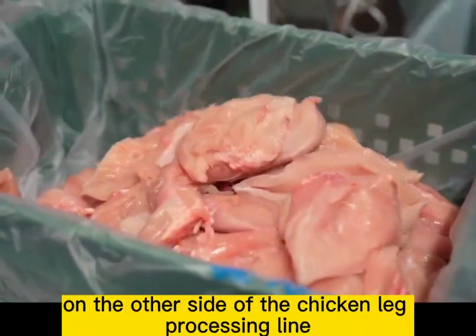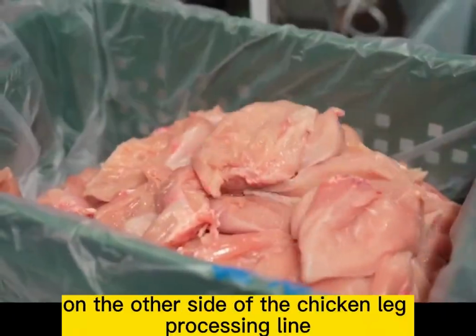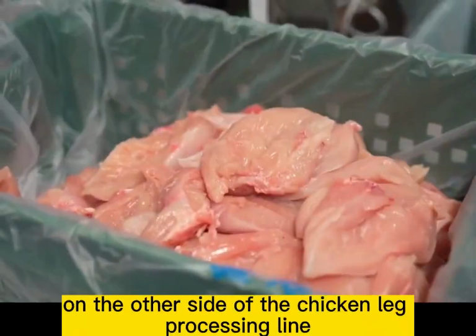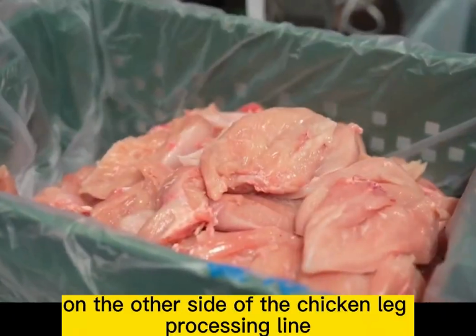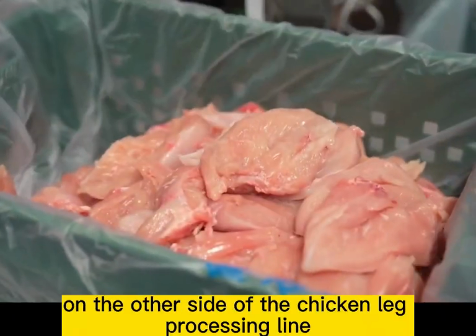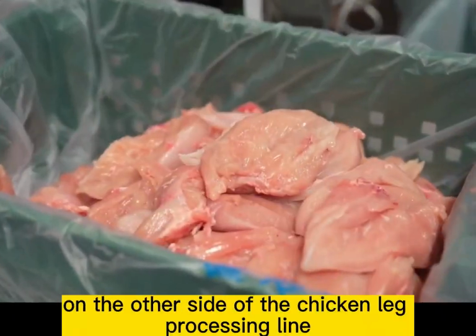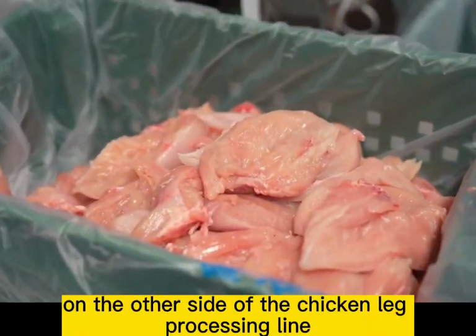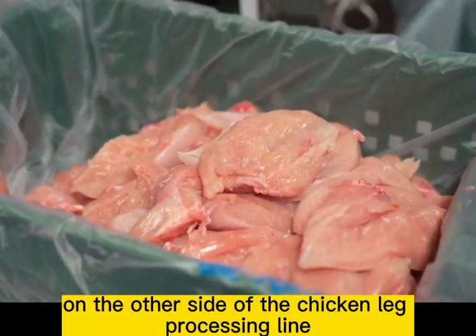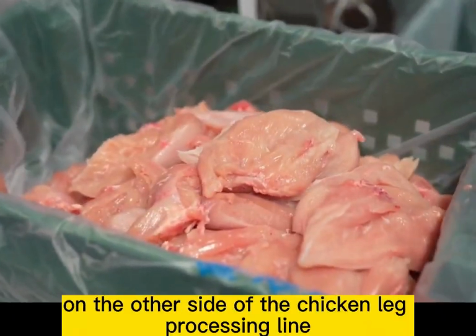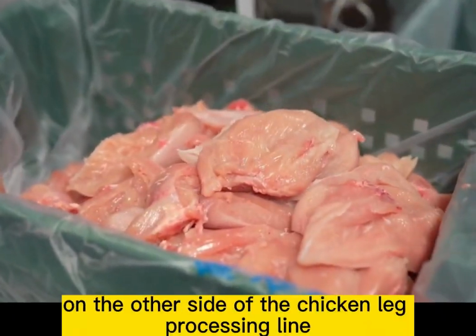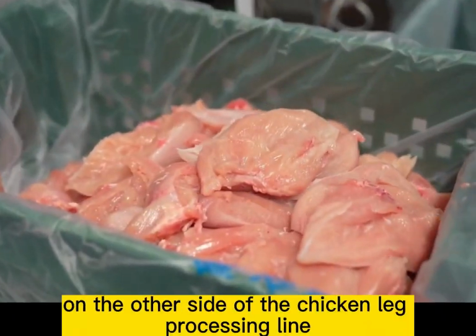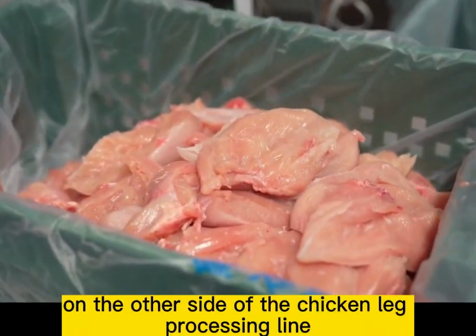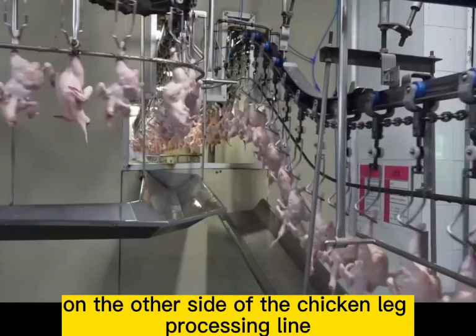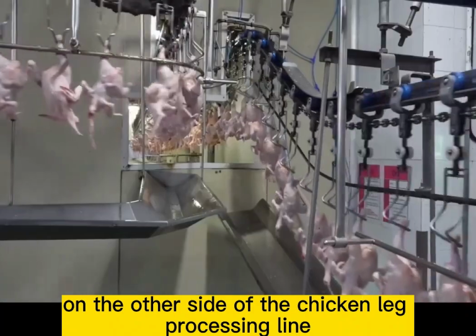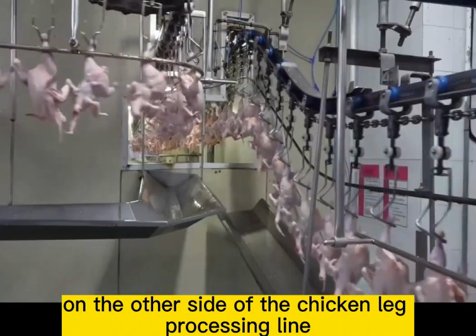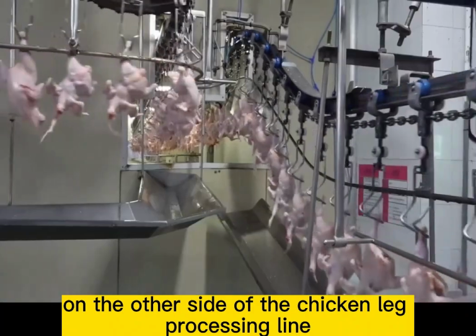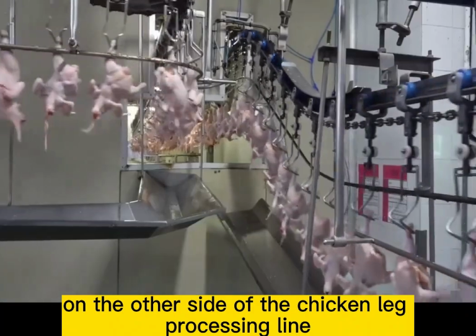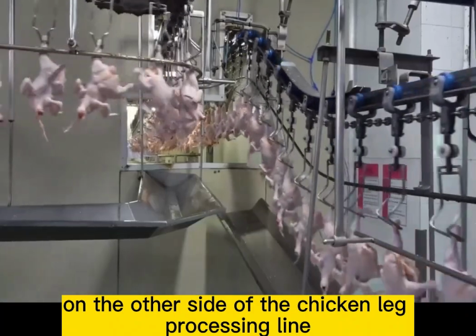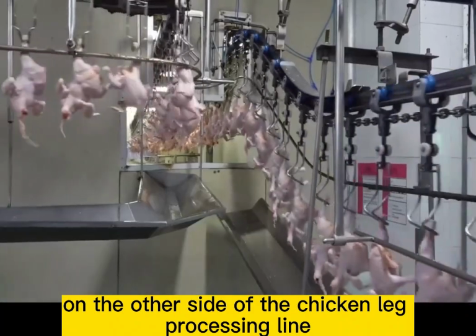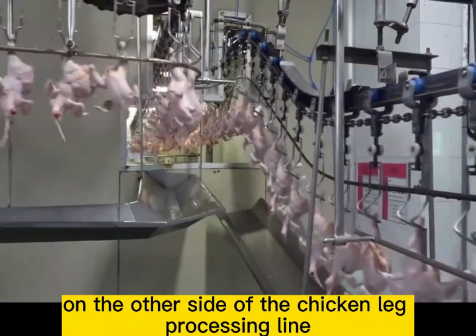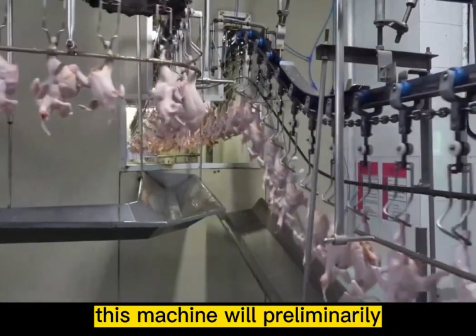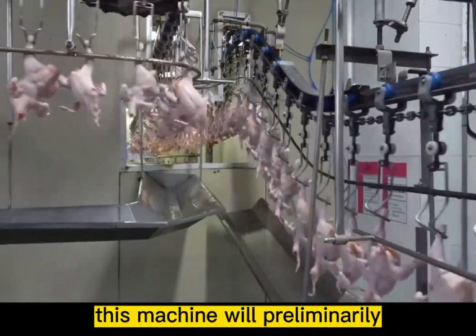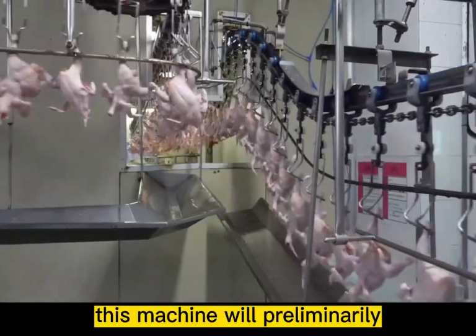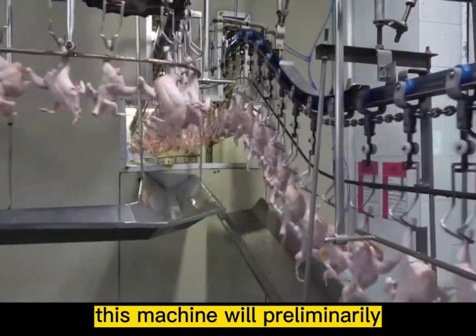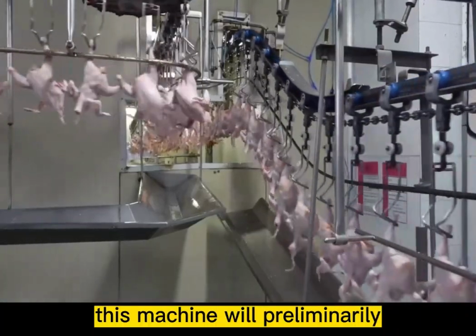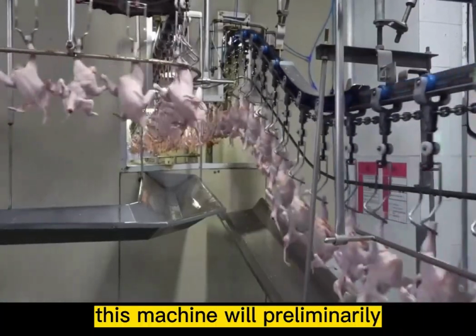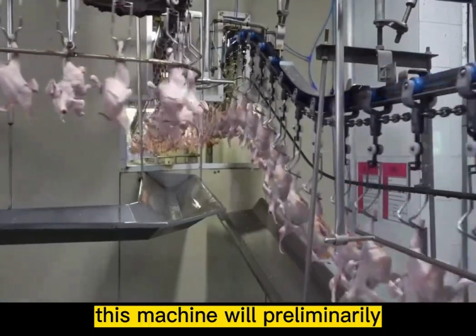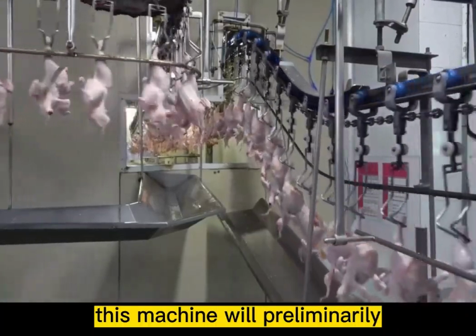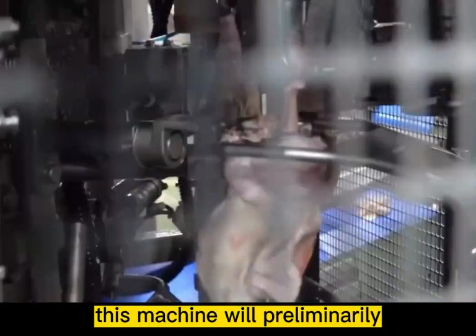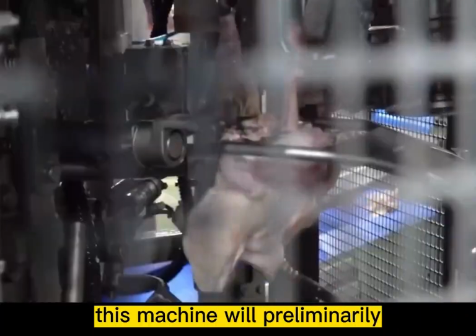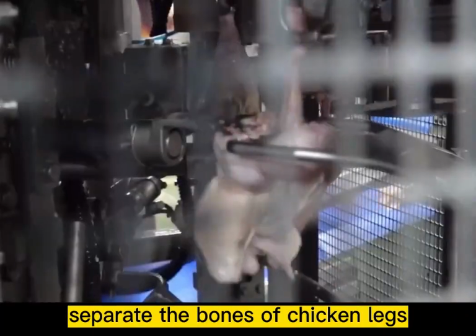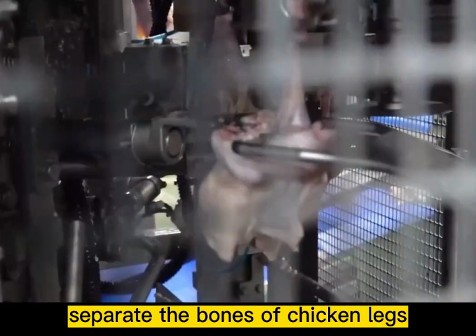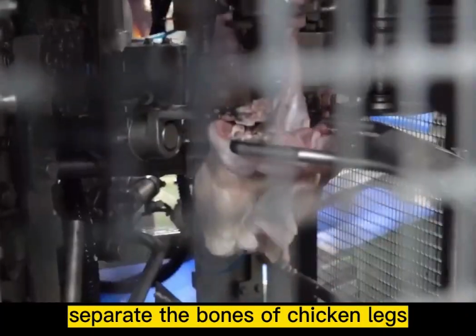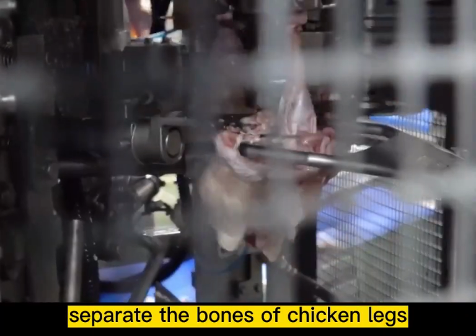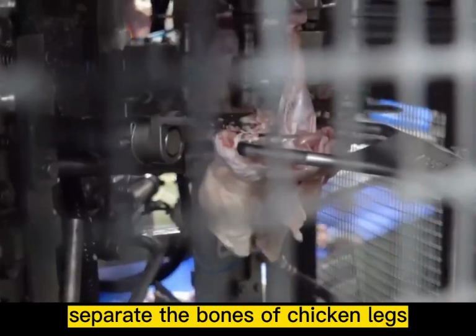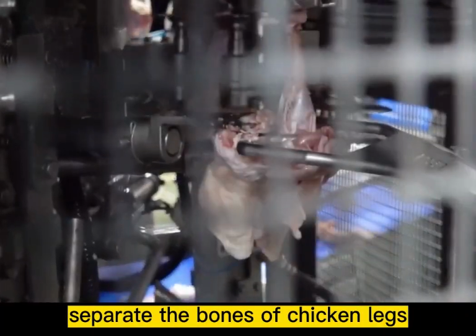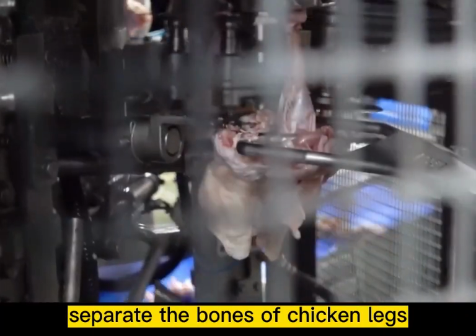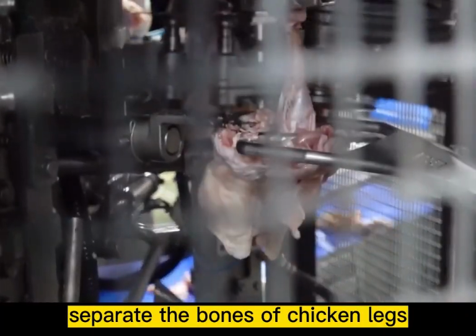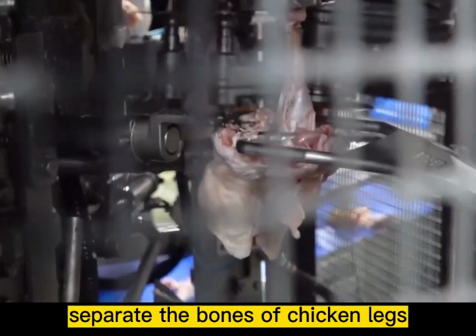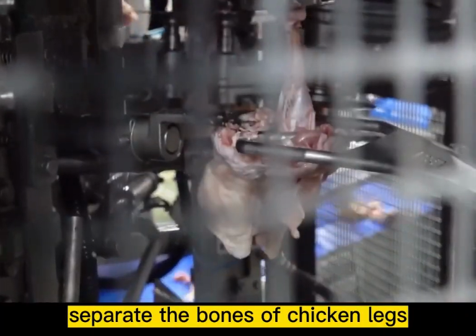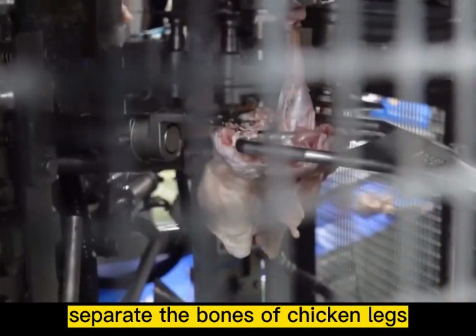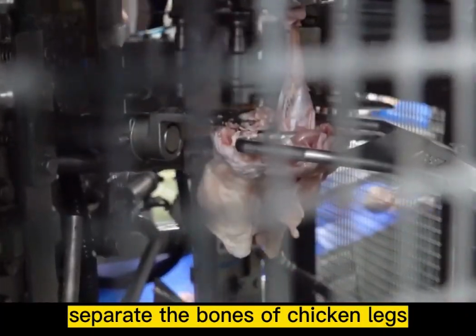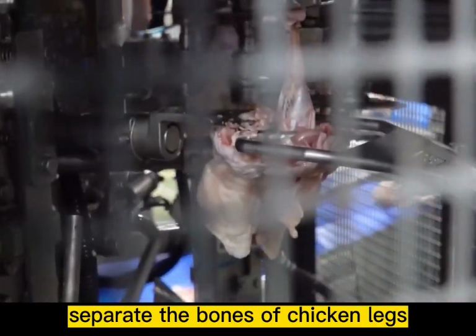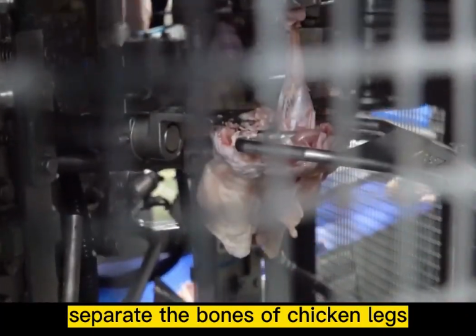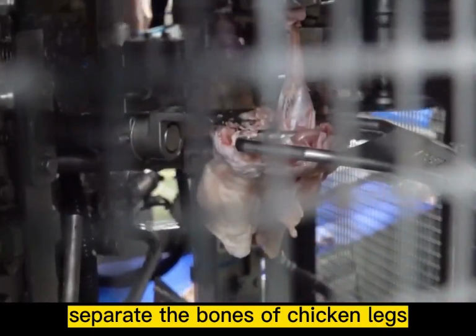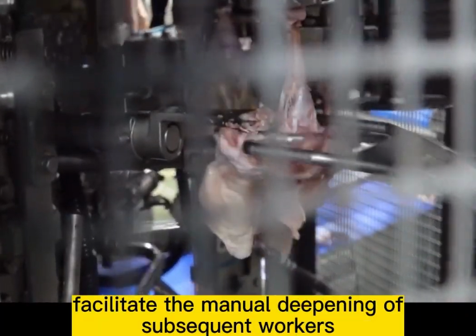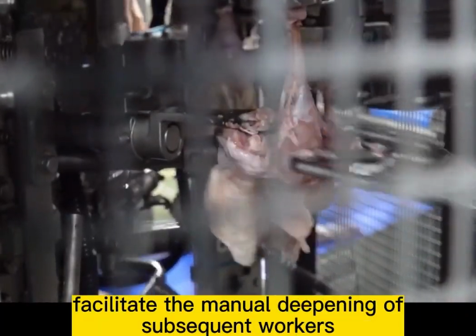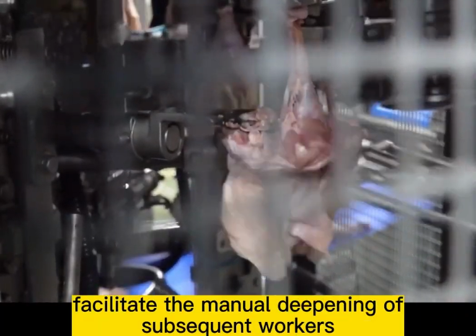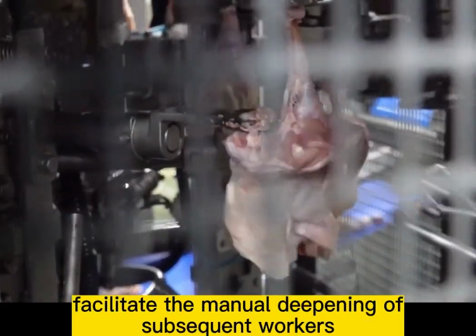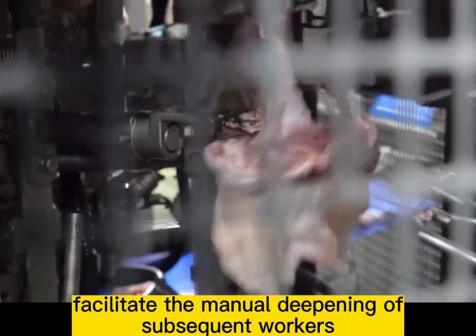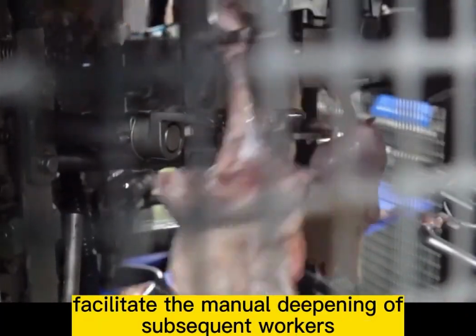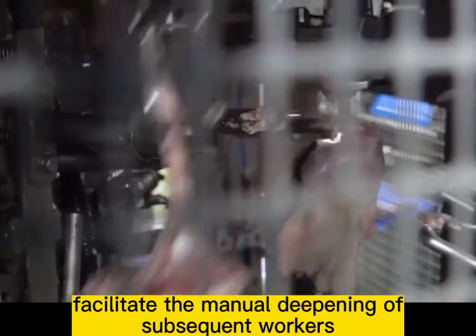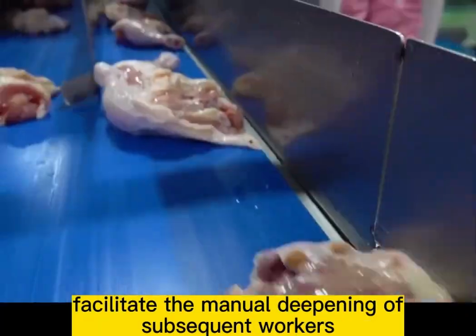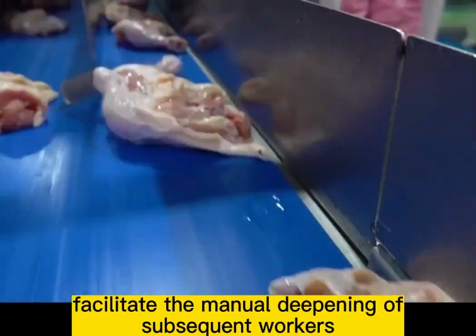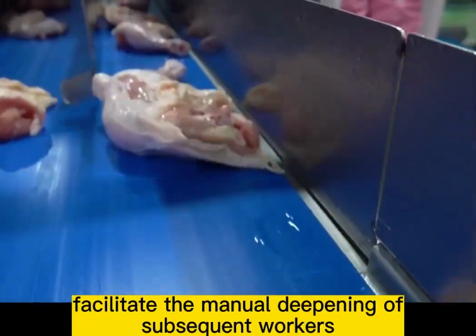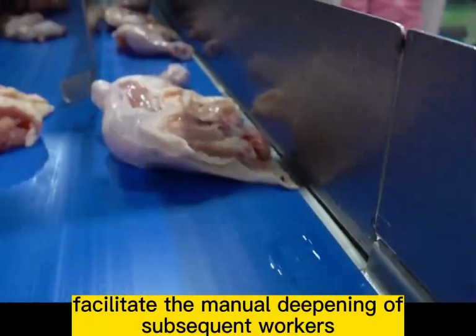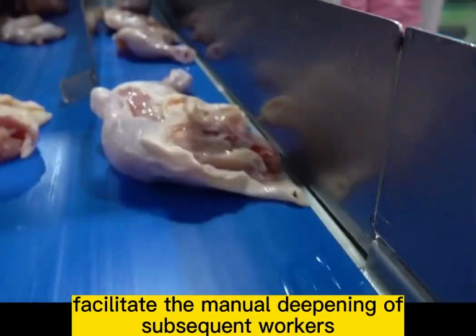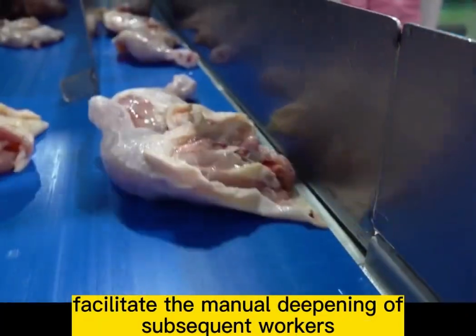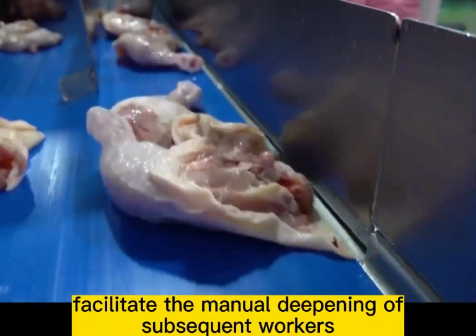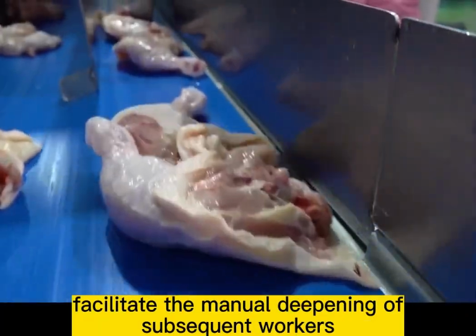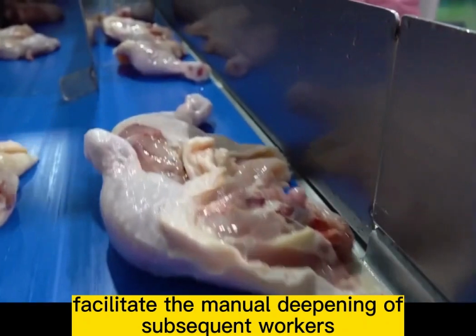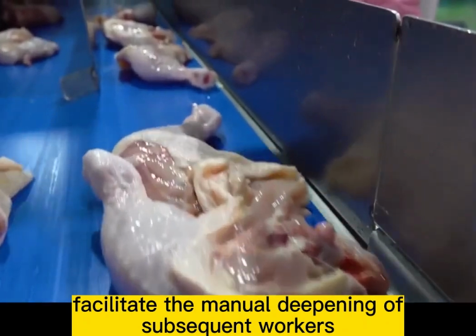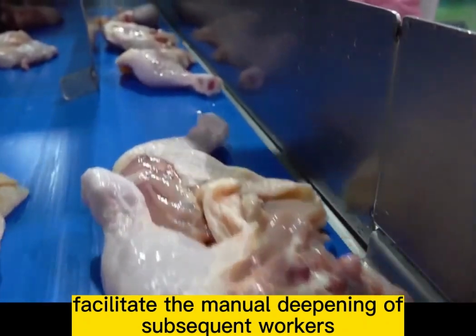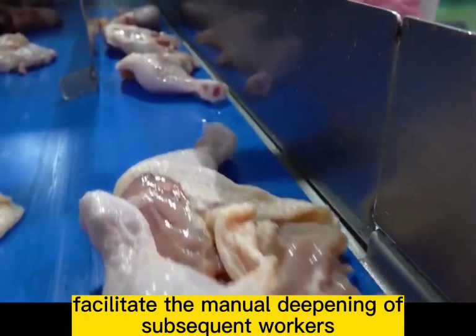On the other side of the chicken leg processing line, a machine will preliminarily separate the bones of the chicken legs to facilitate manual deepening by subsequent workers.